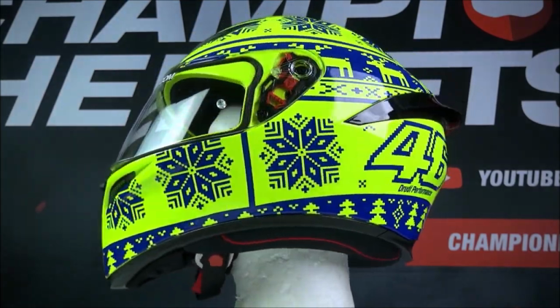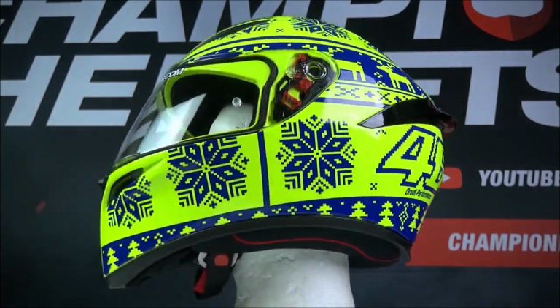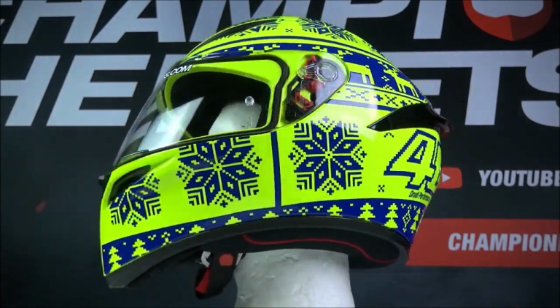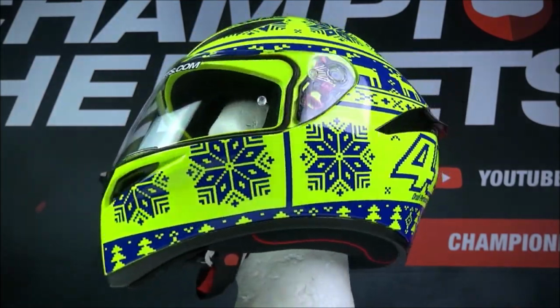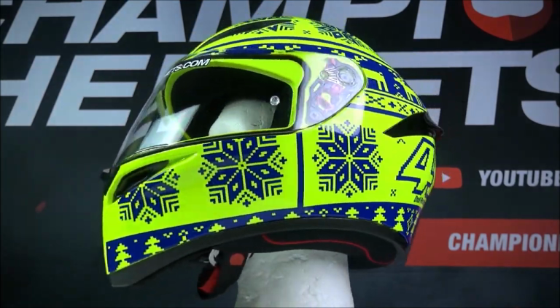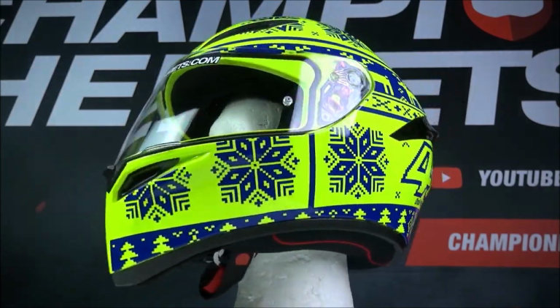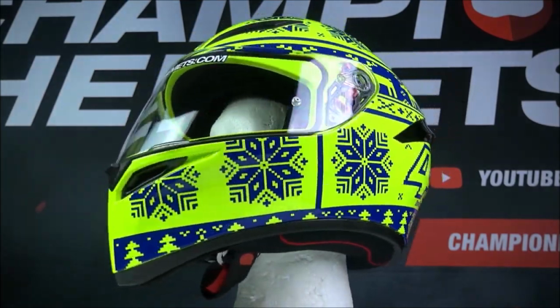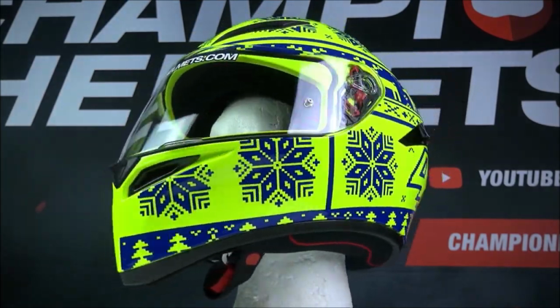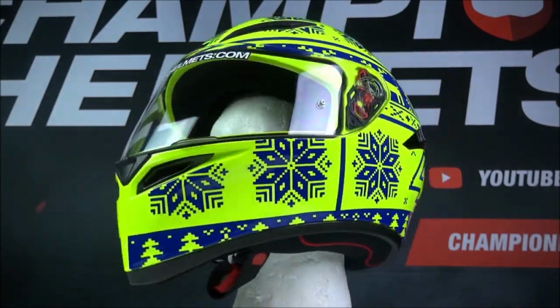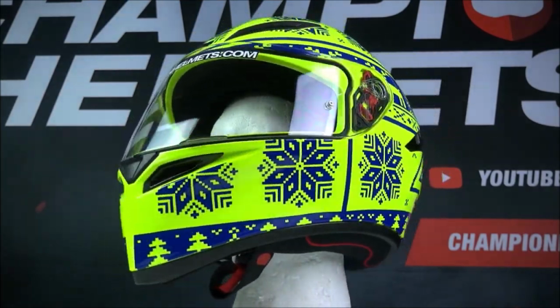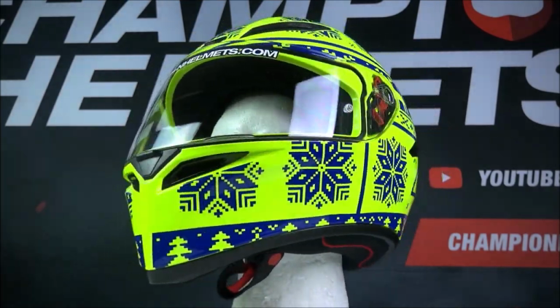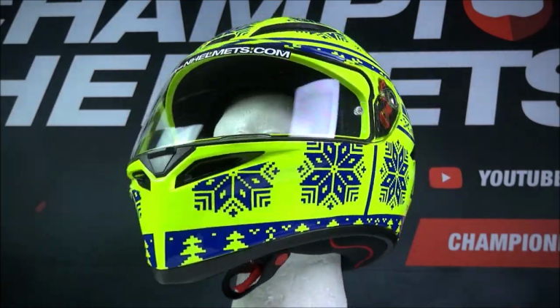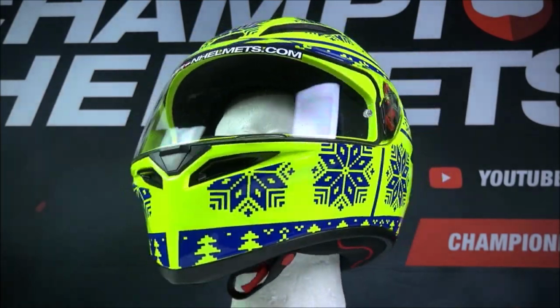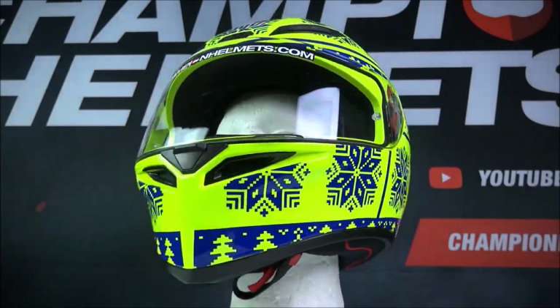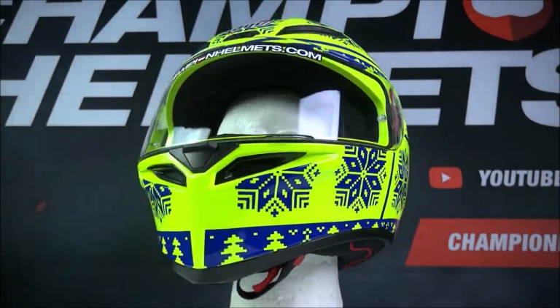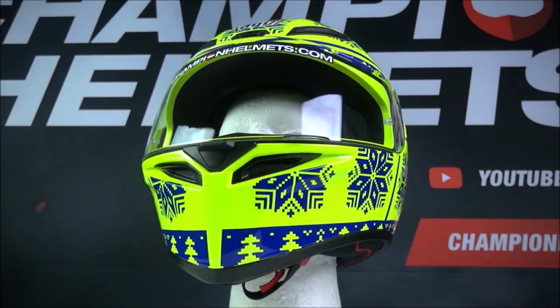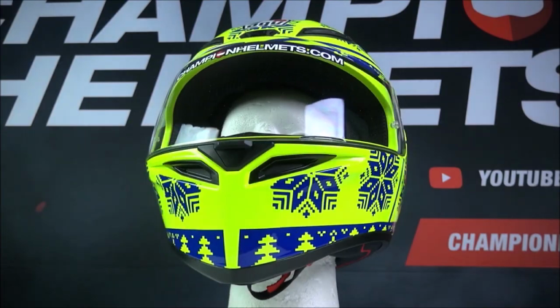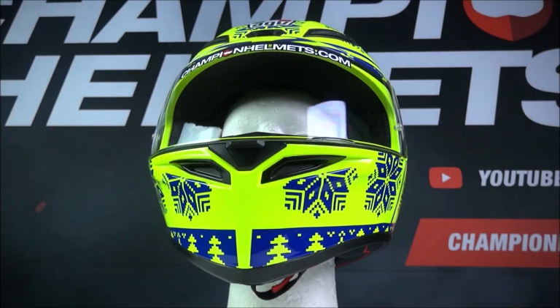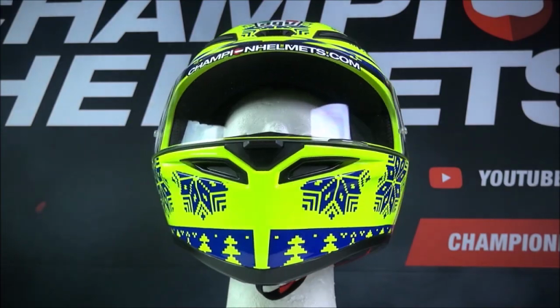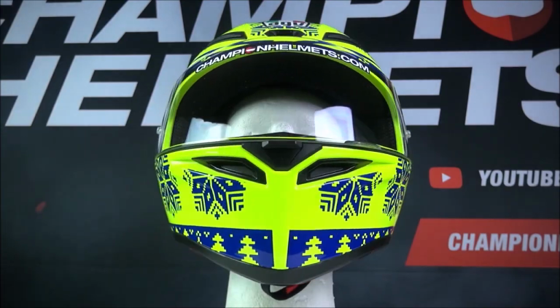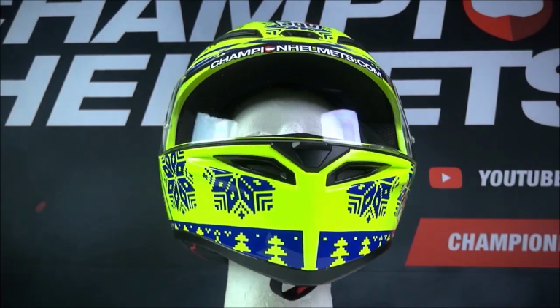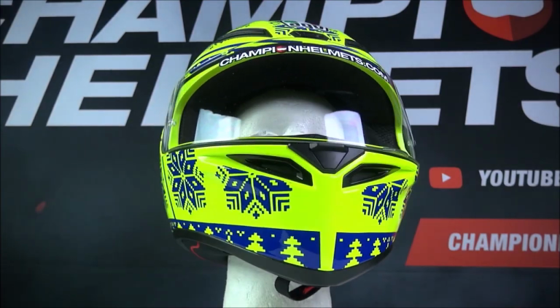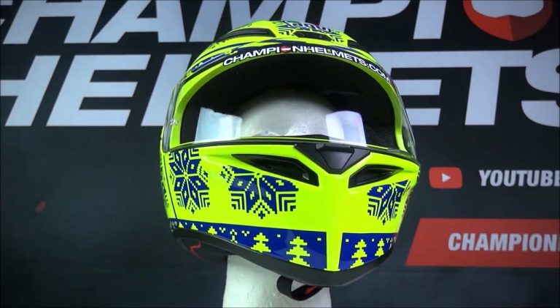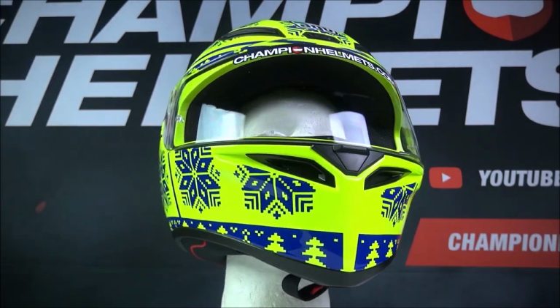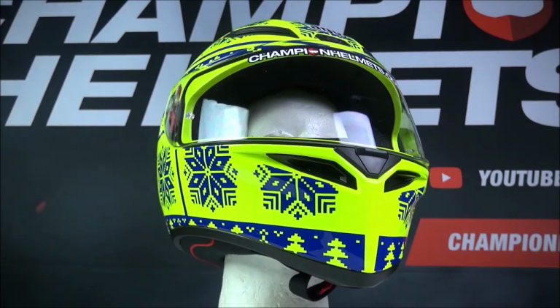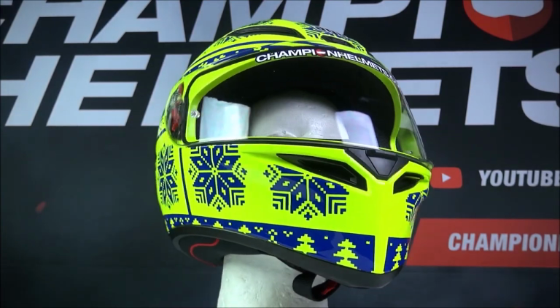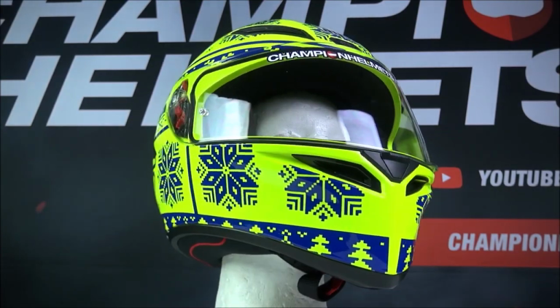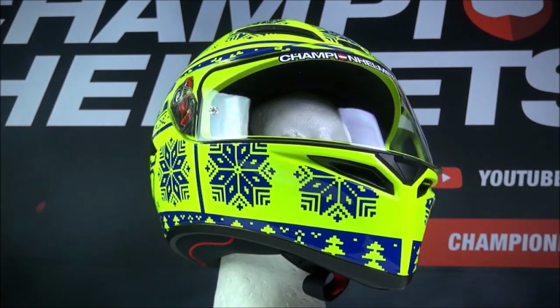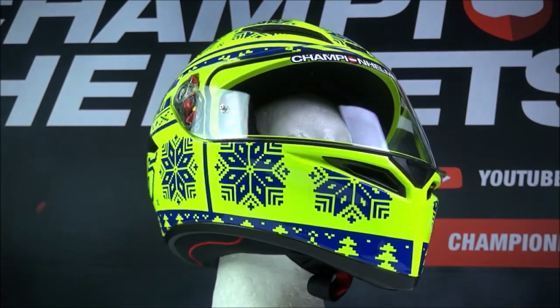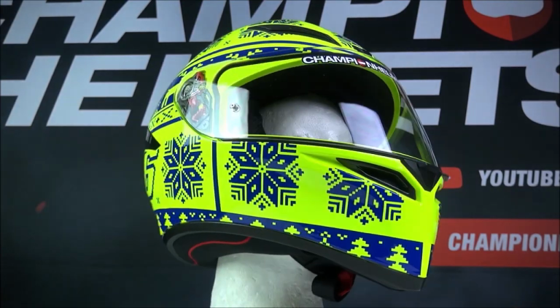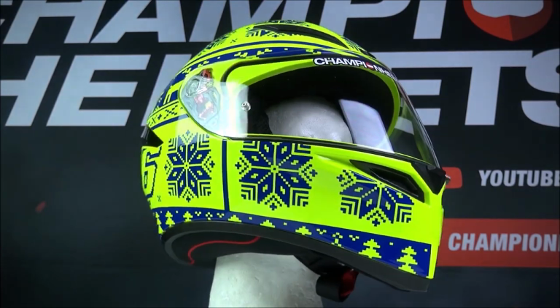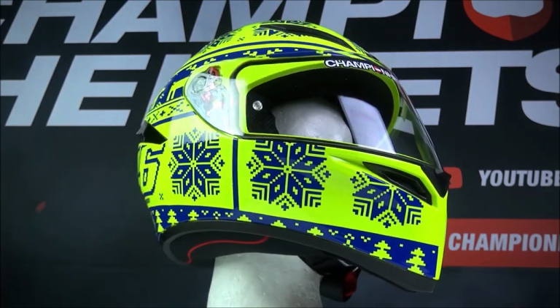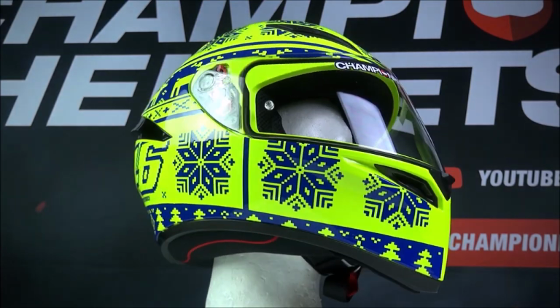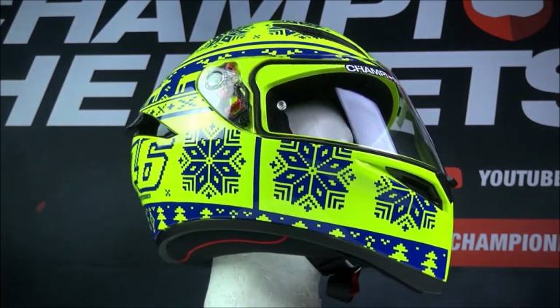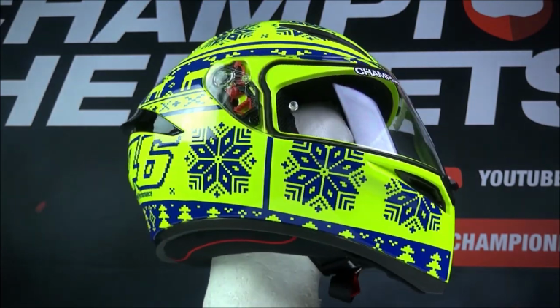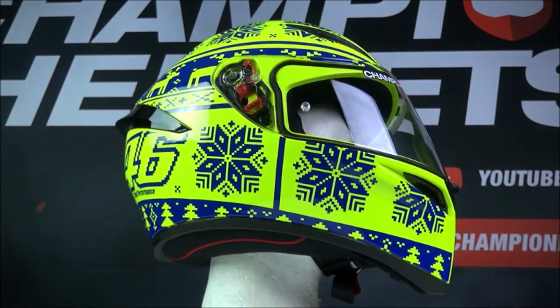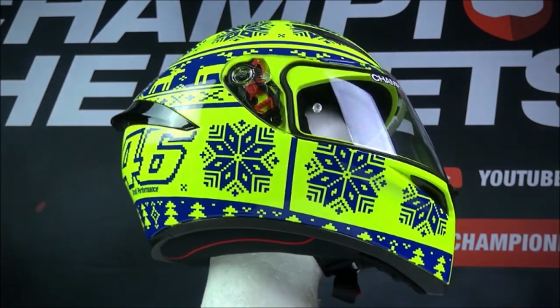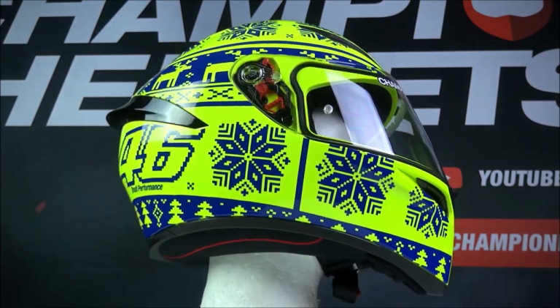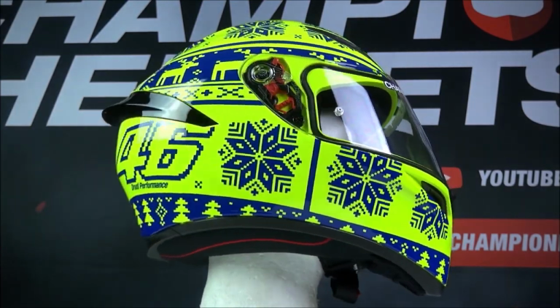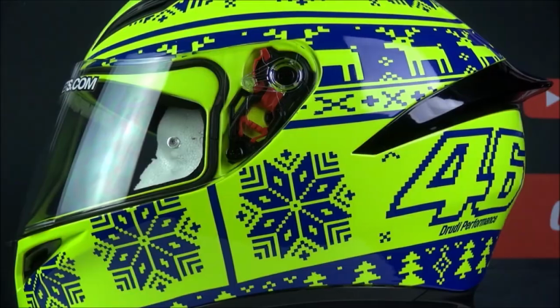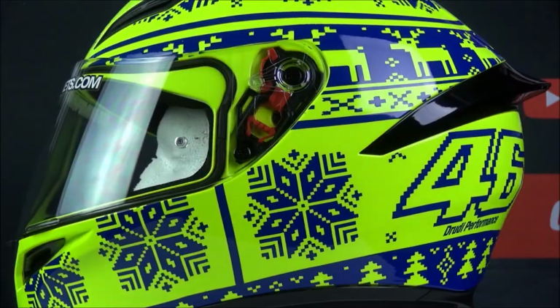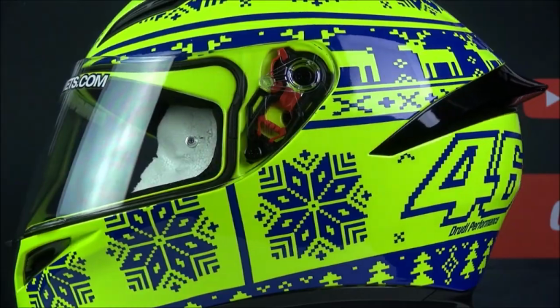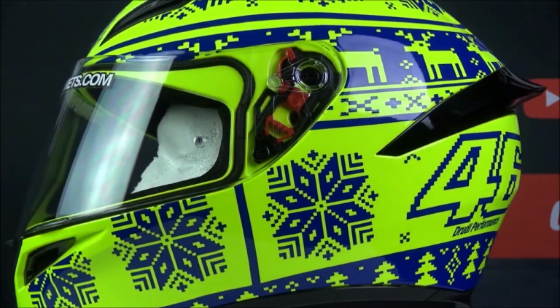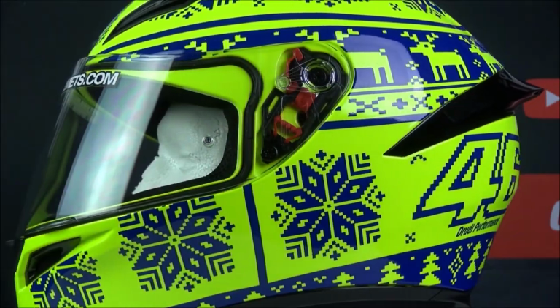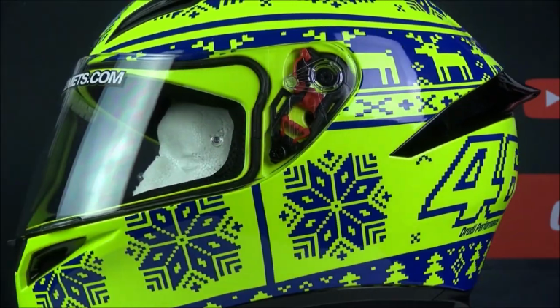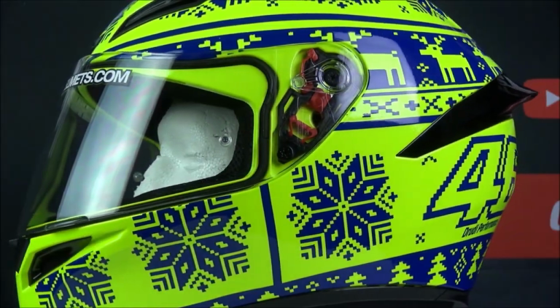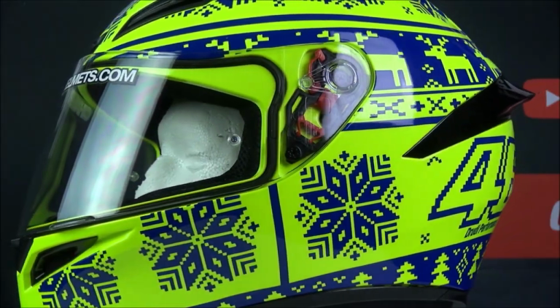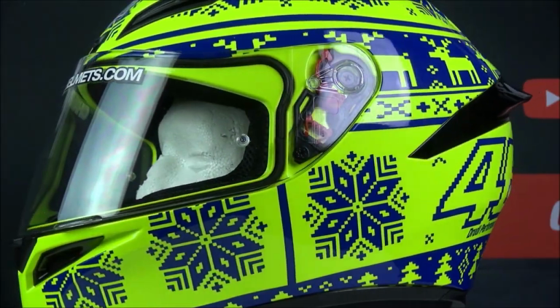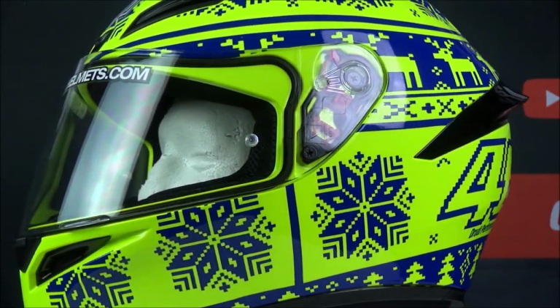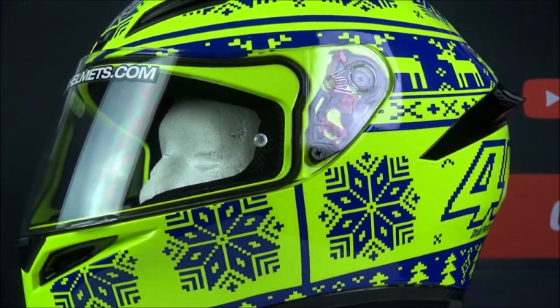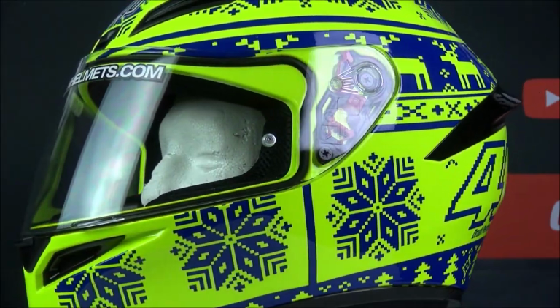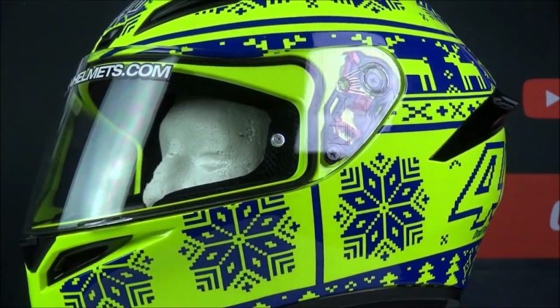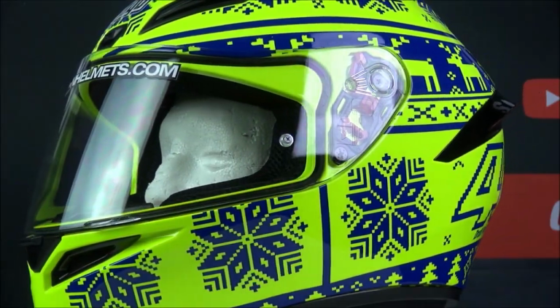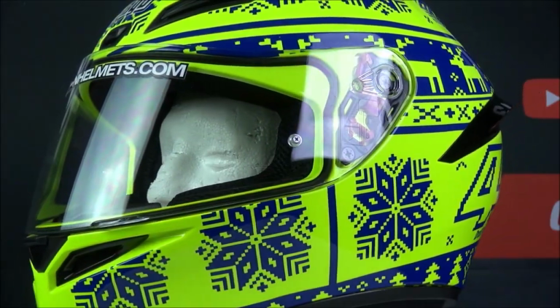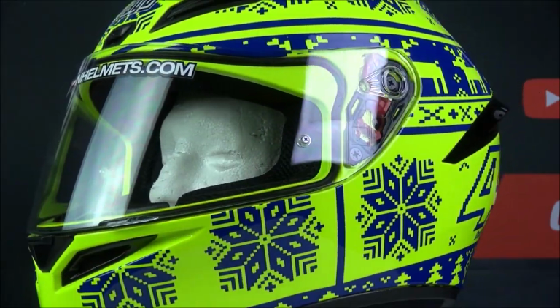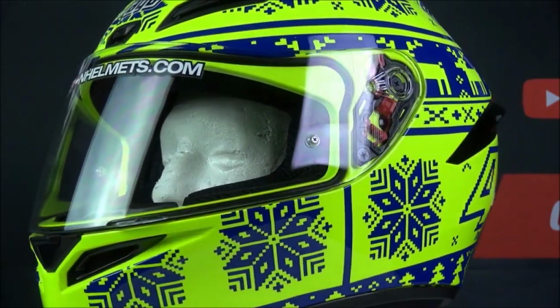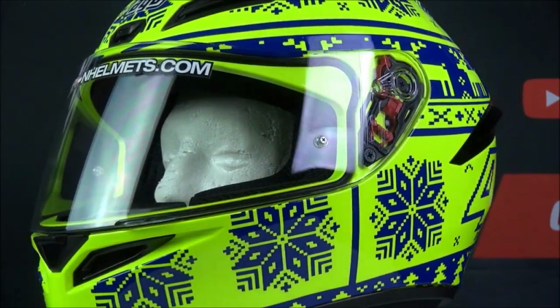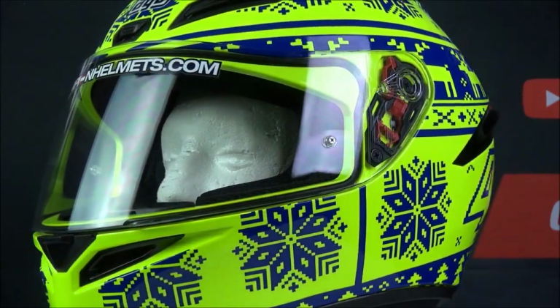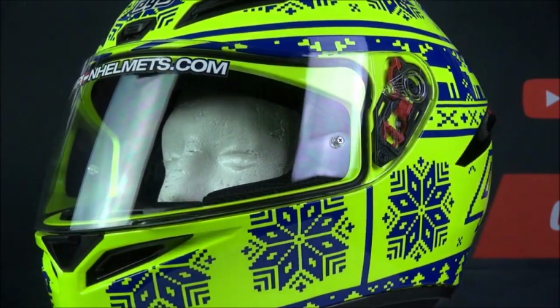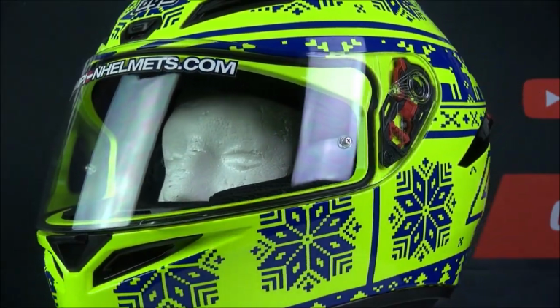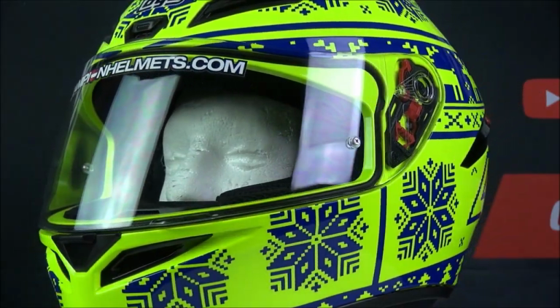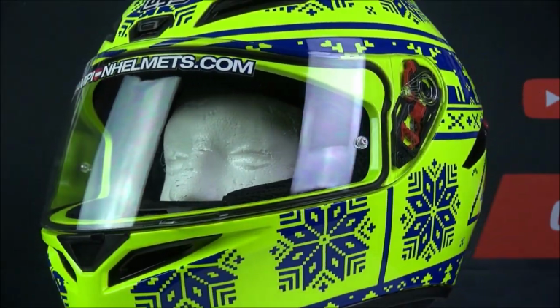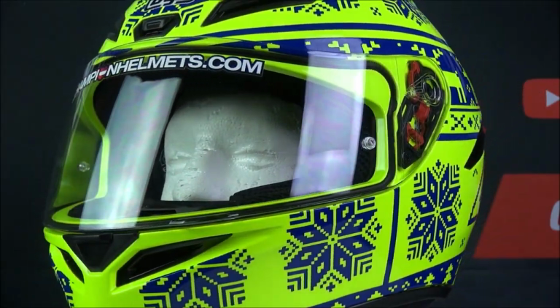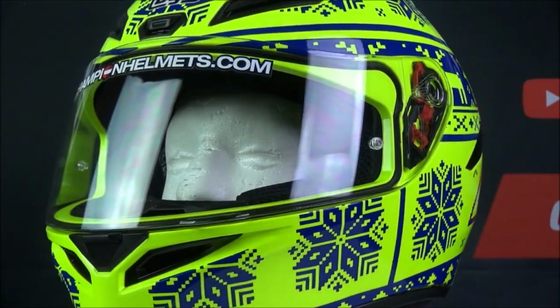The visor itself is anti-scratch and prepared for a pinlock lens, but the pinlock lens is not included and should be bought separately.